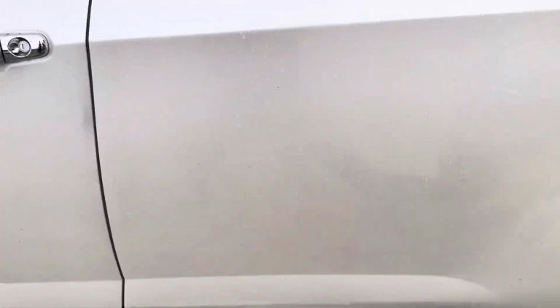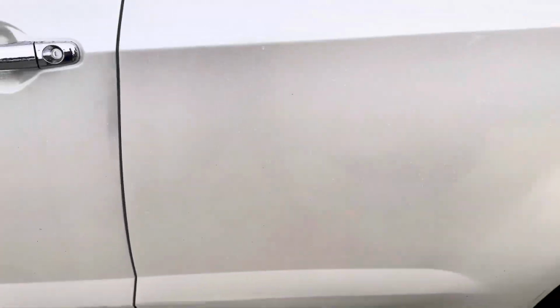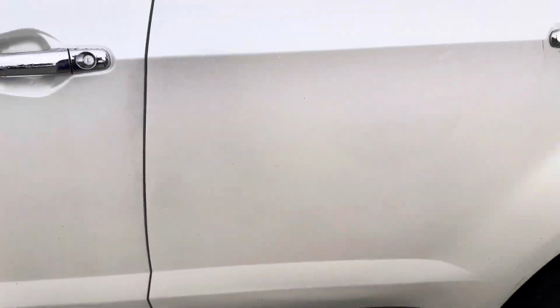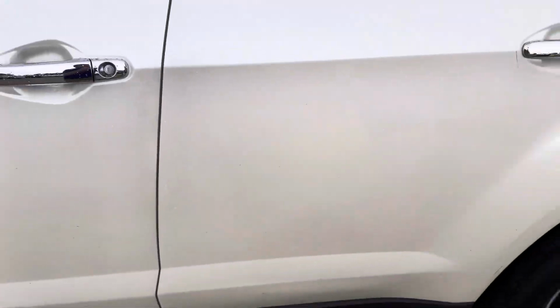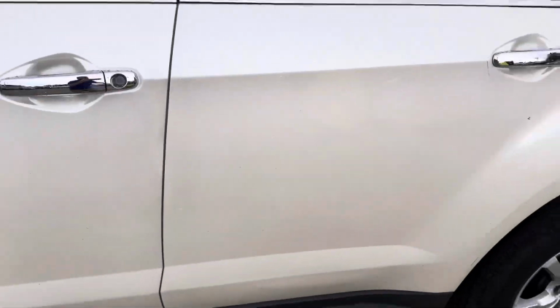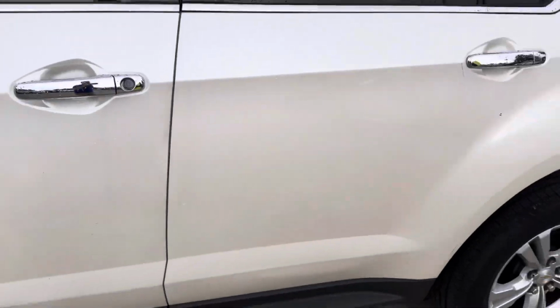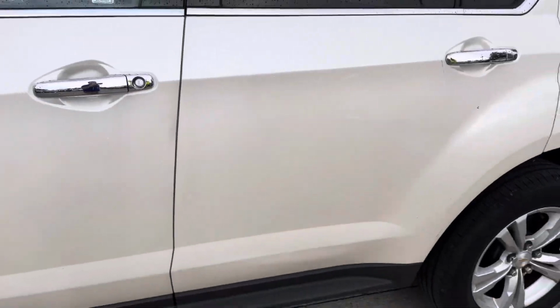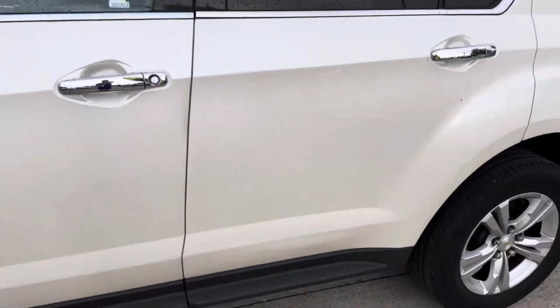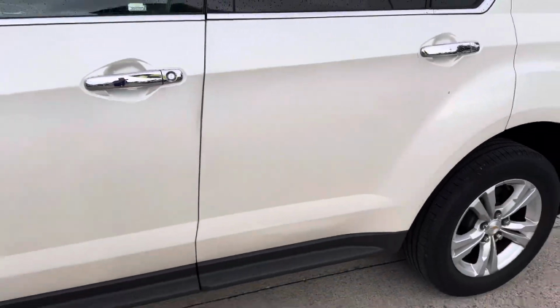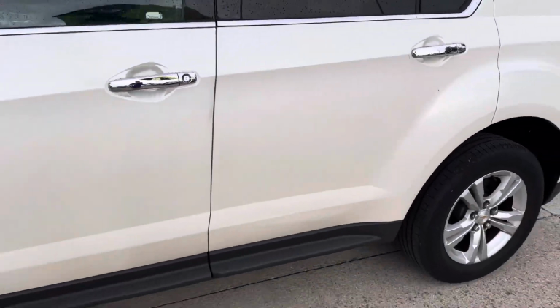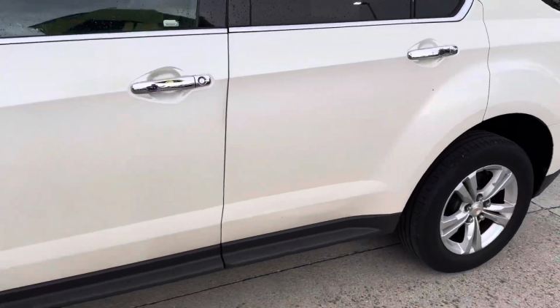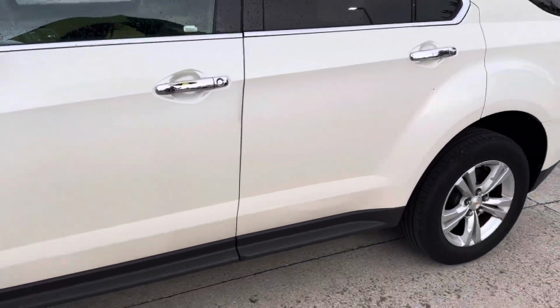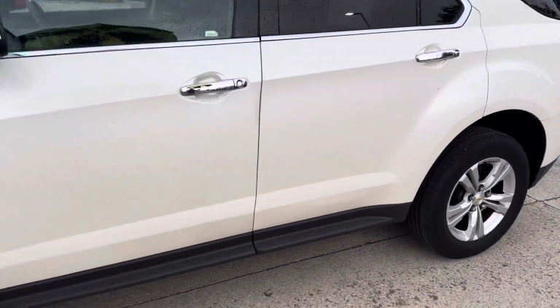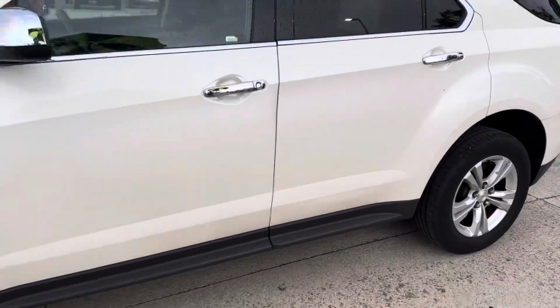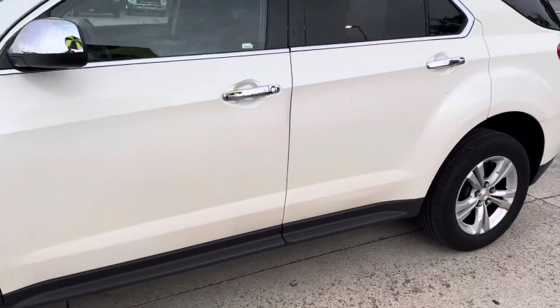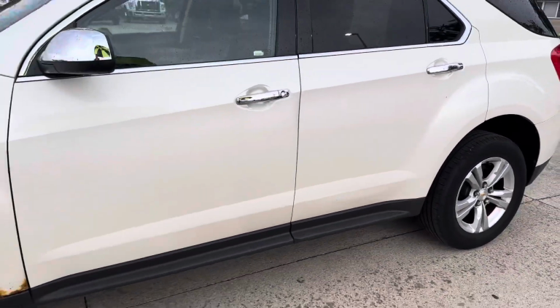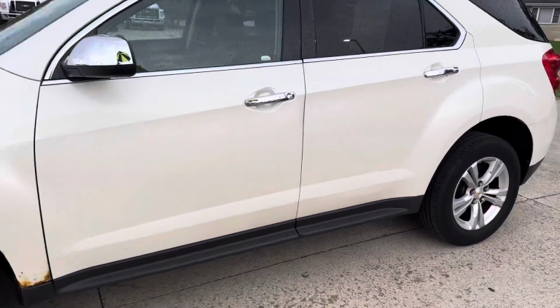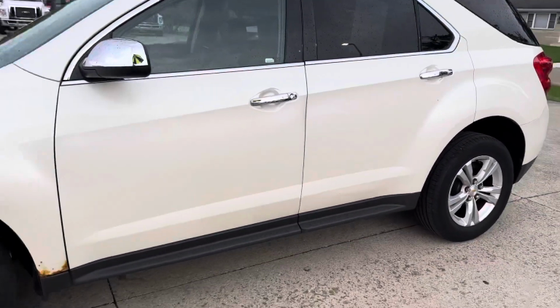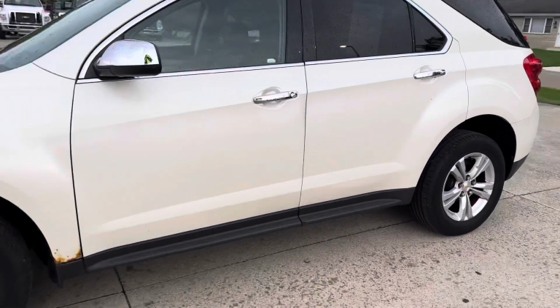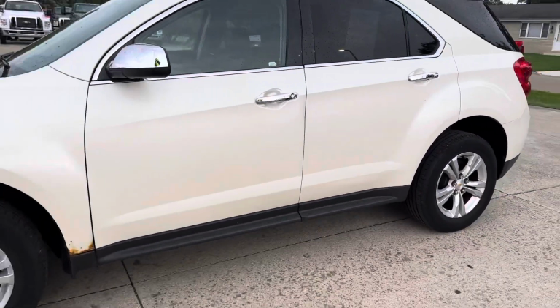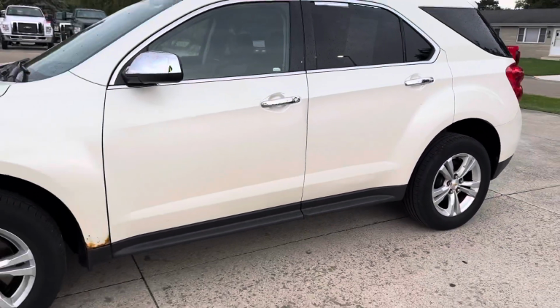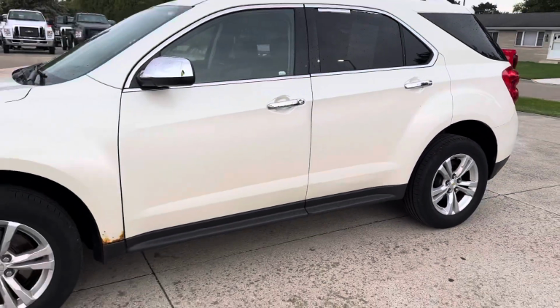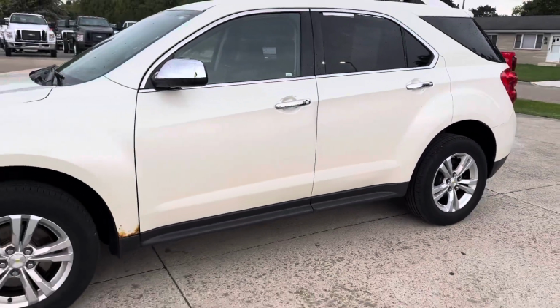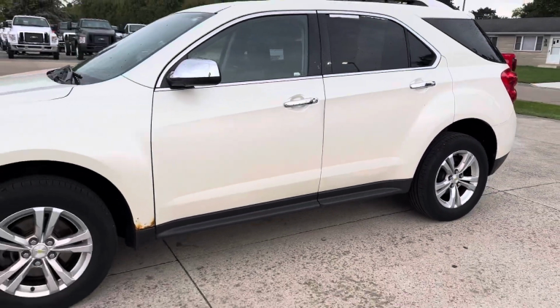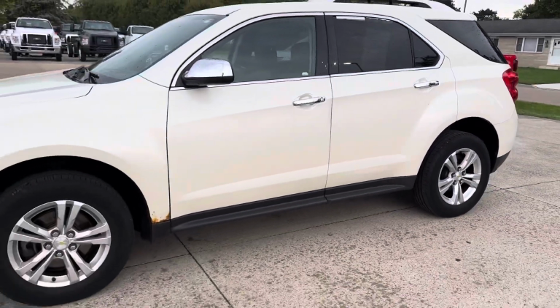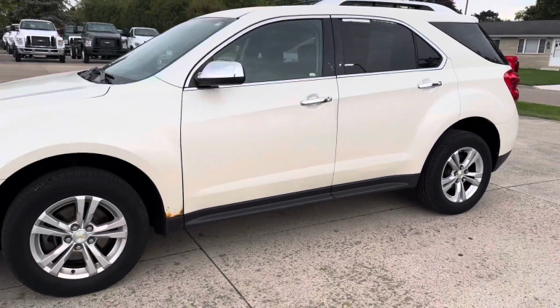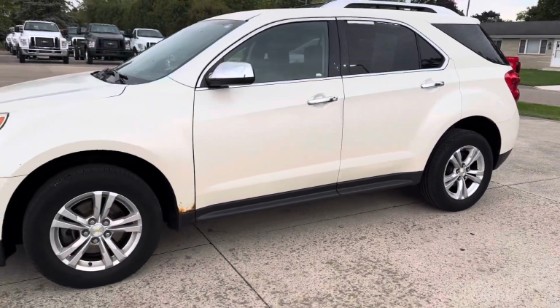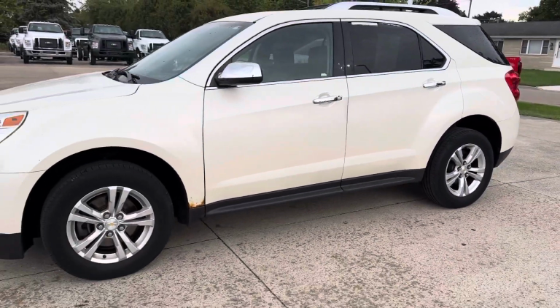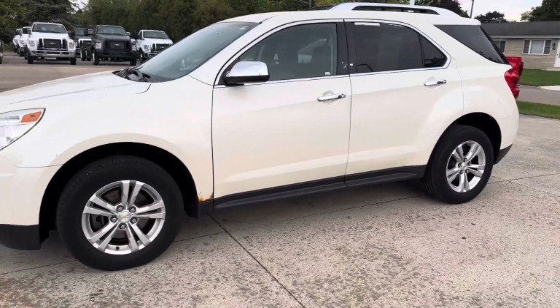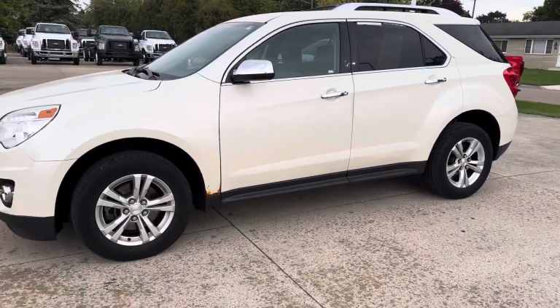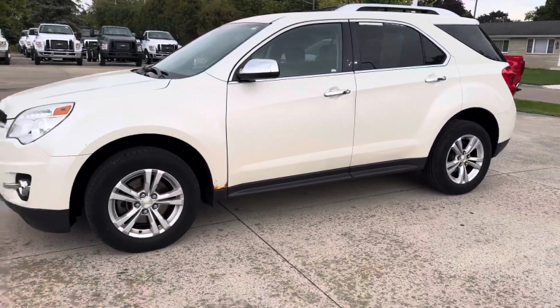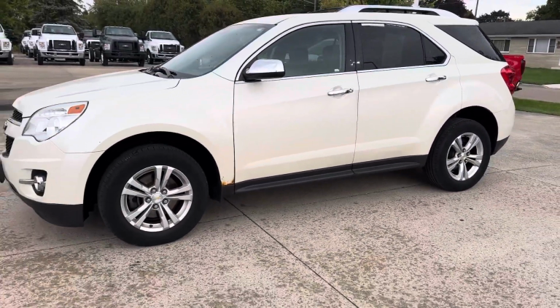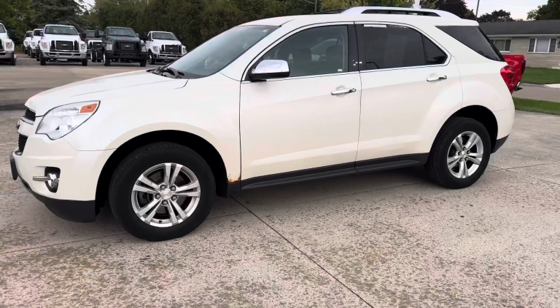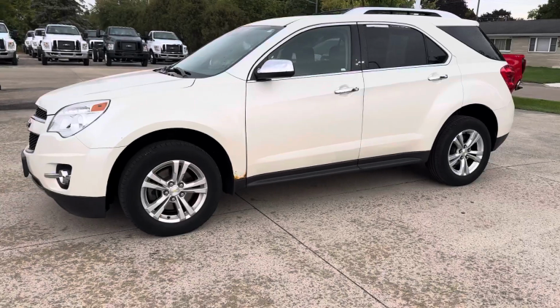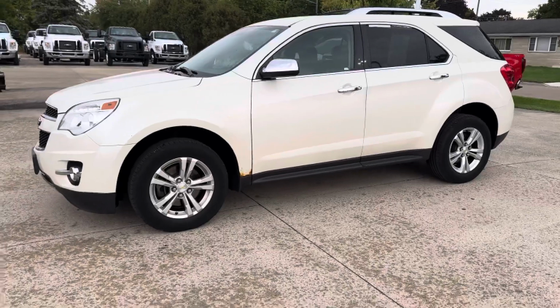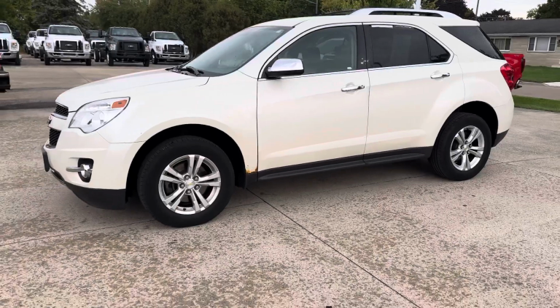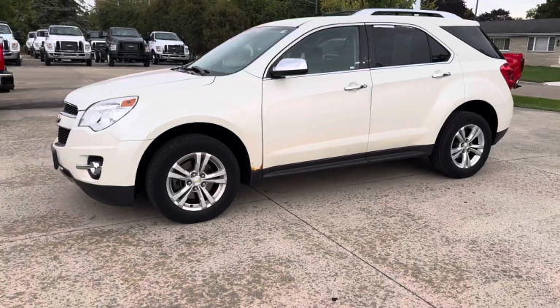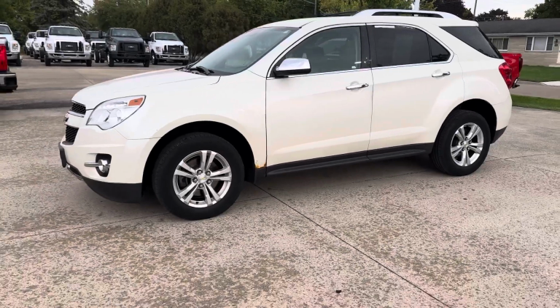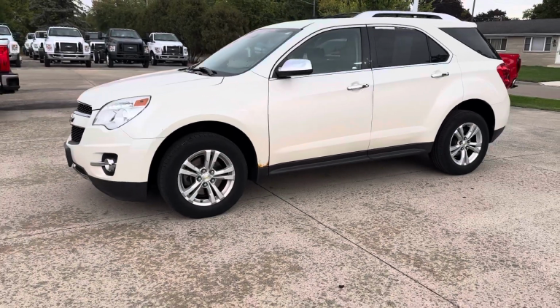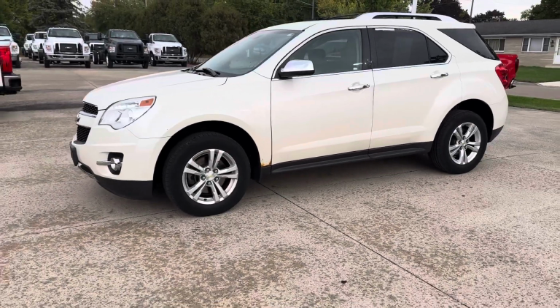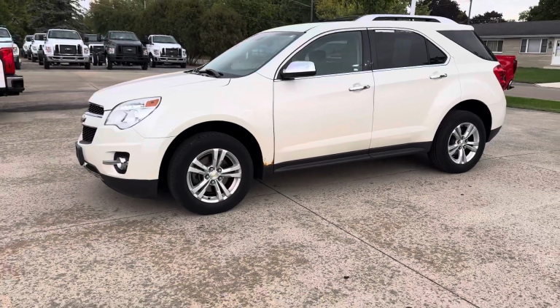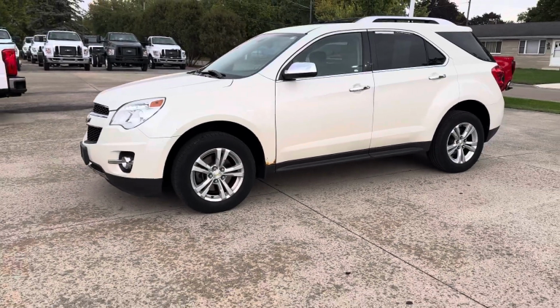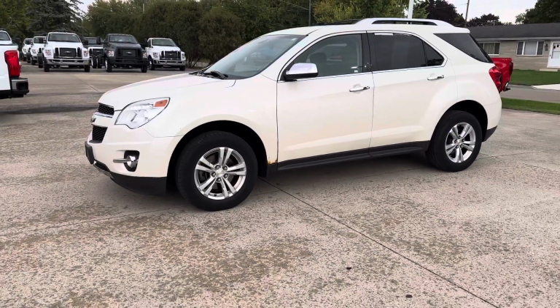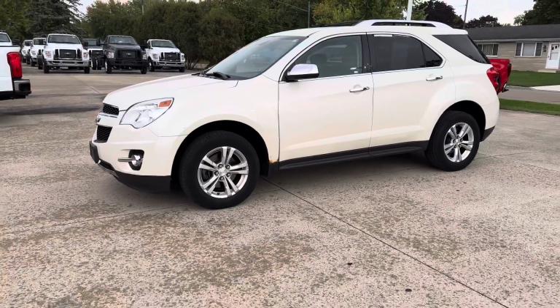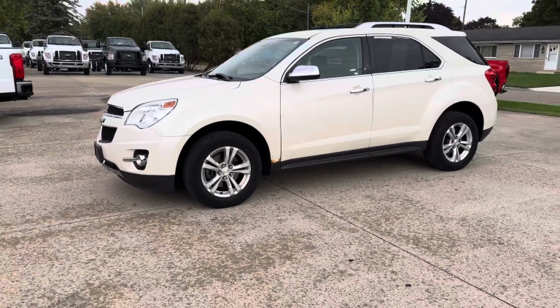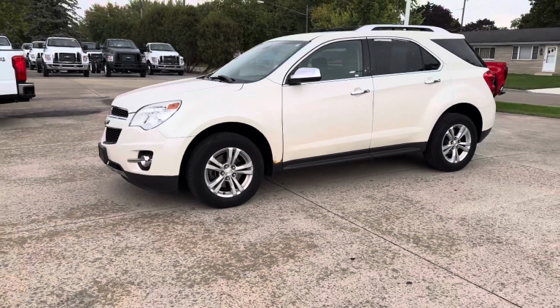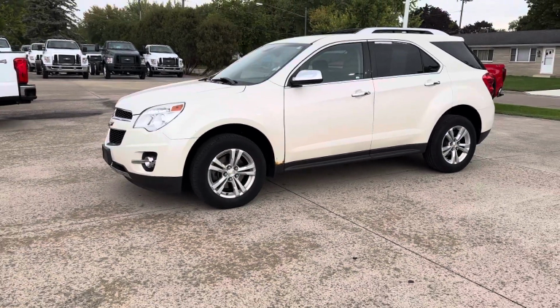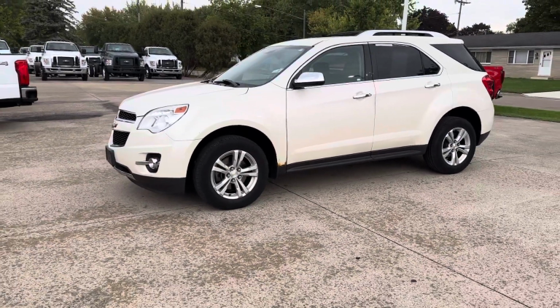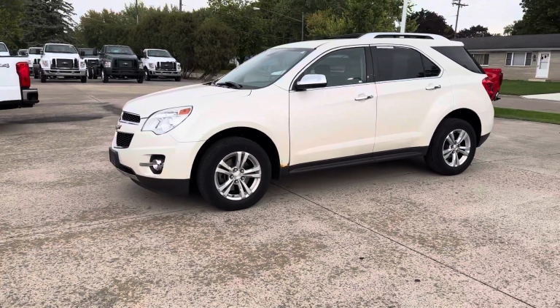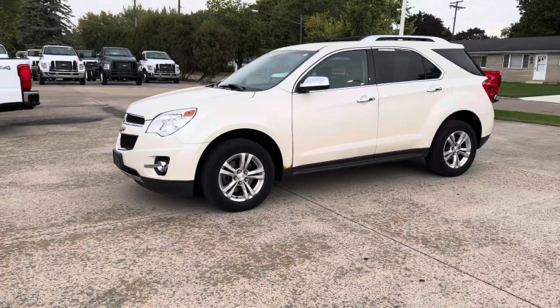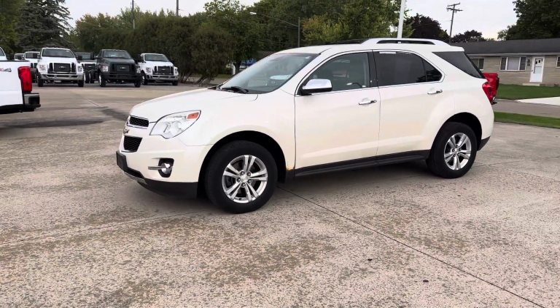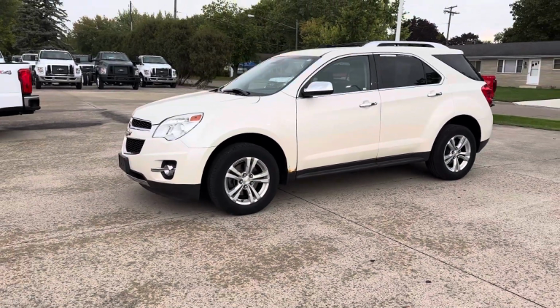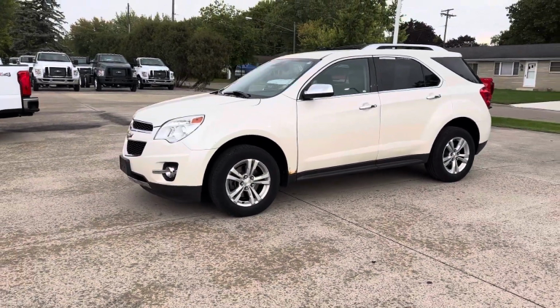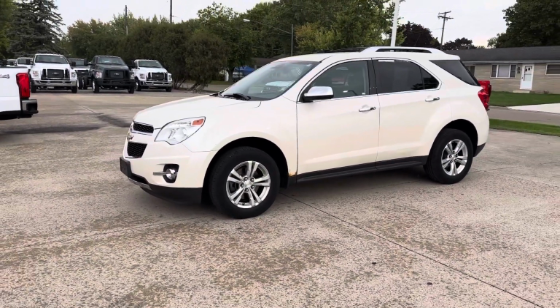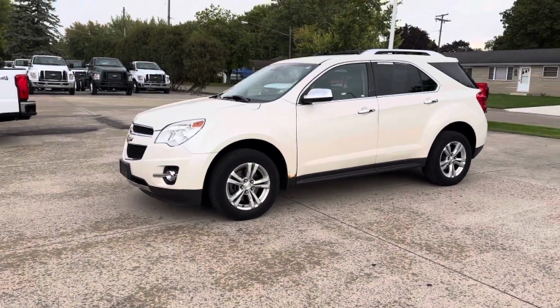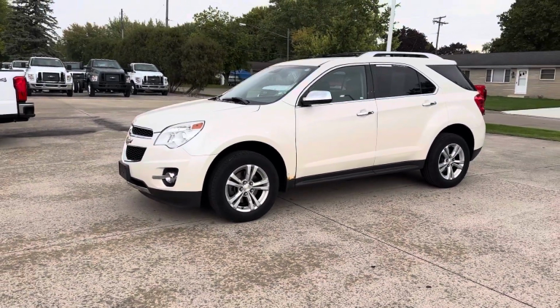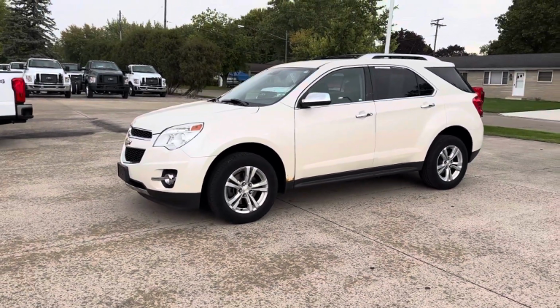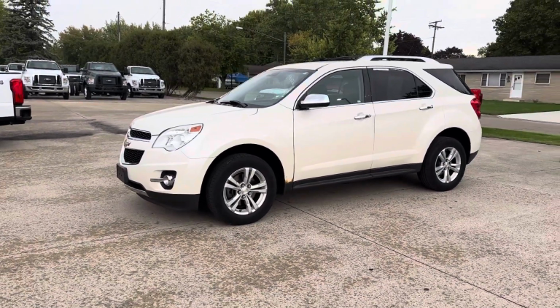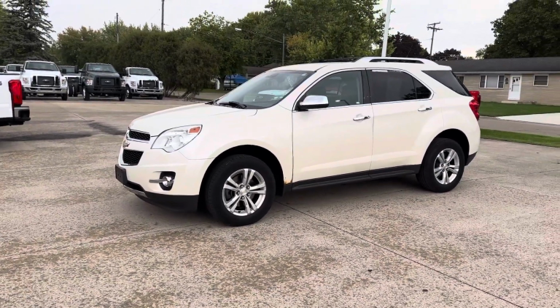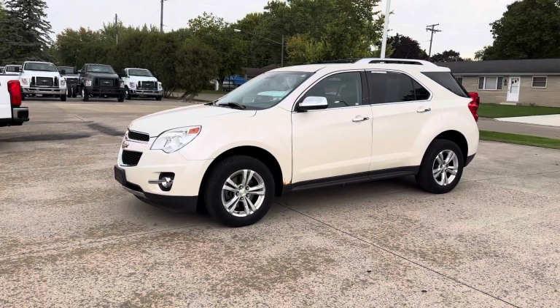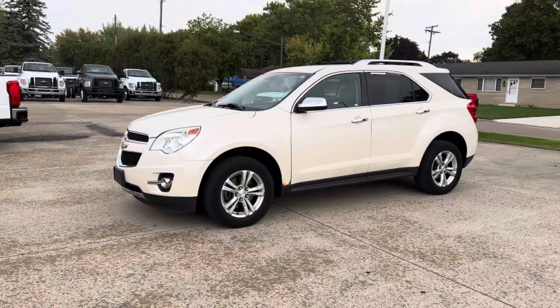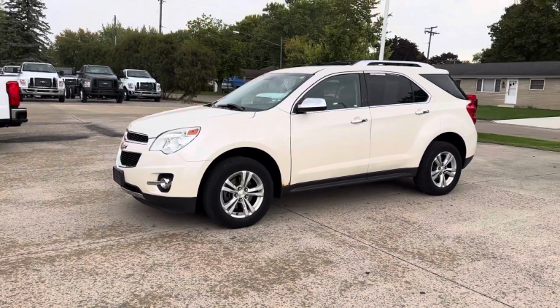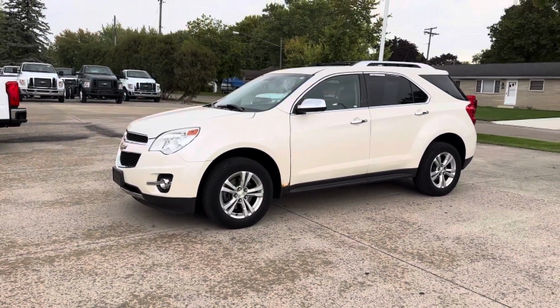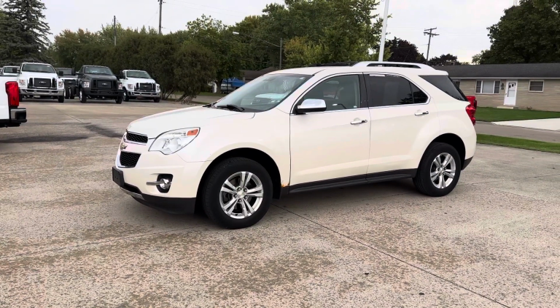All righty, there you go with the walk around video. If there's anything more you'd like to see, just let me know and I'll be more than happy to get that for you. Thanks.